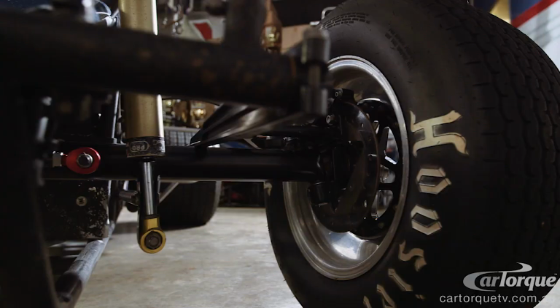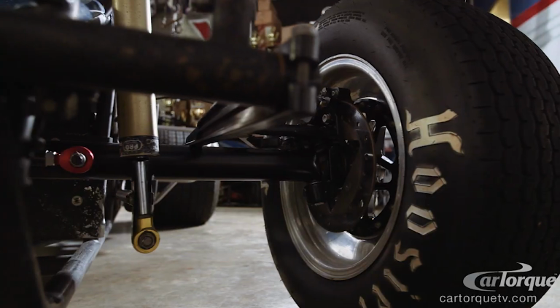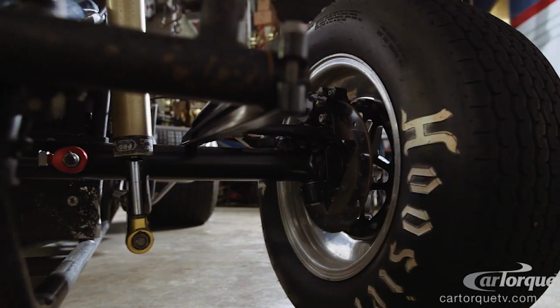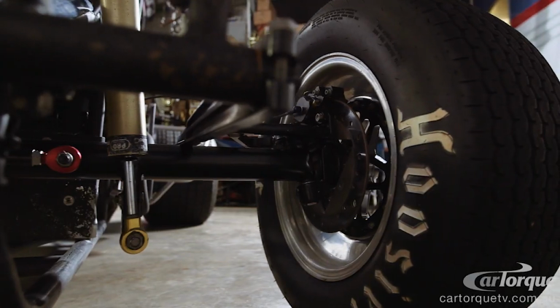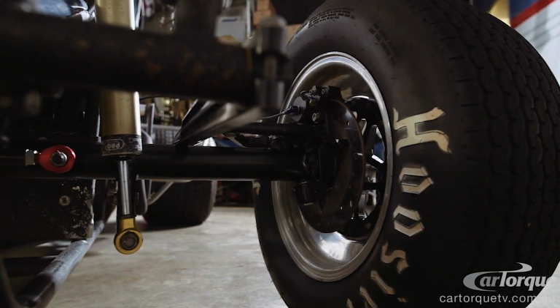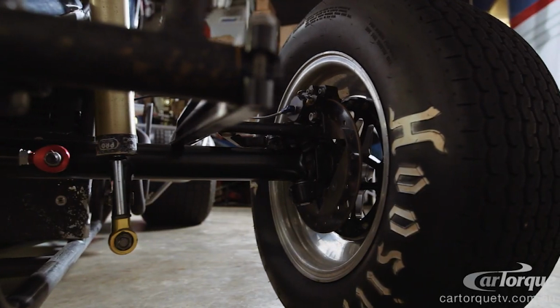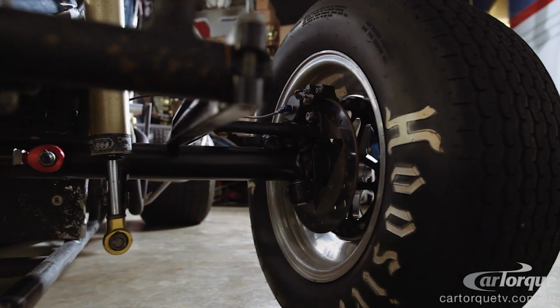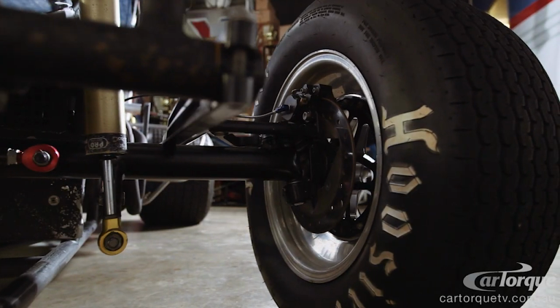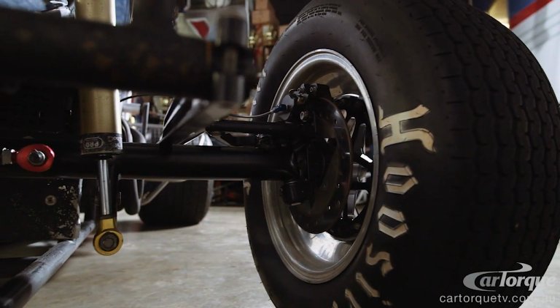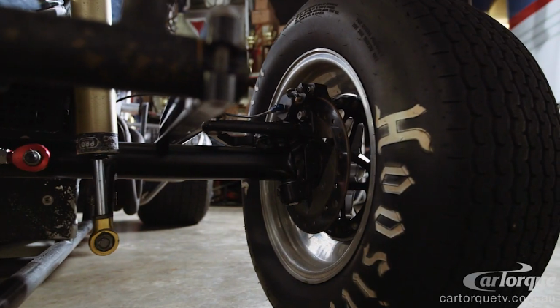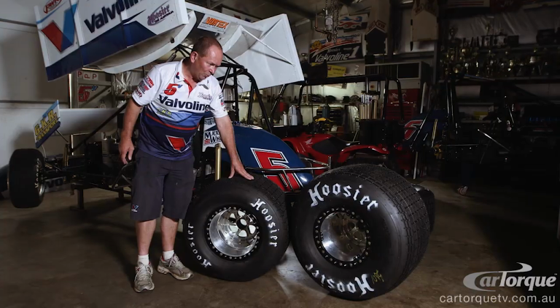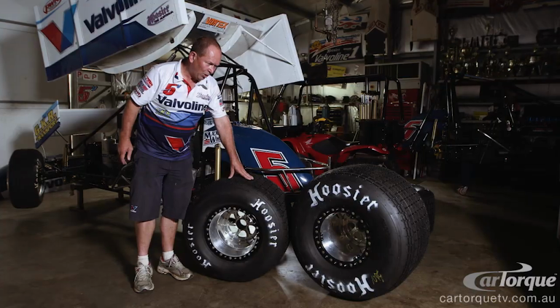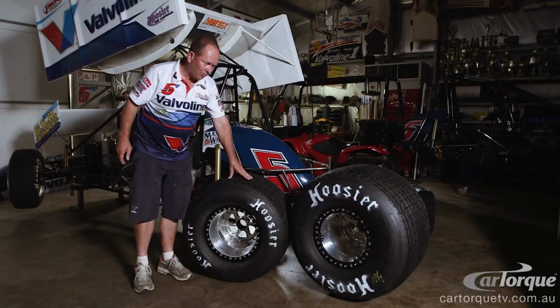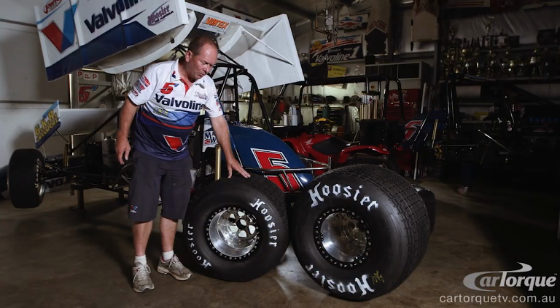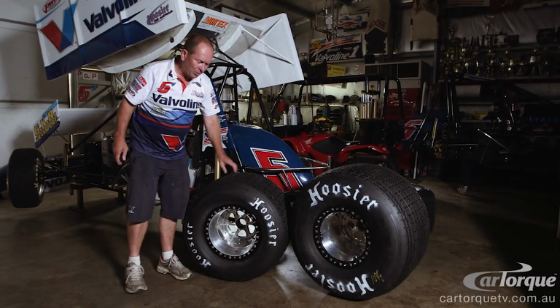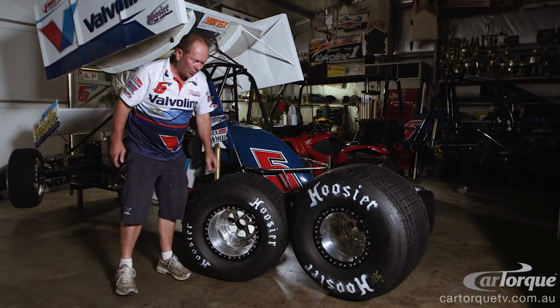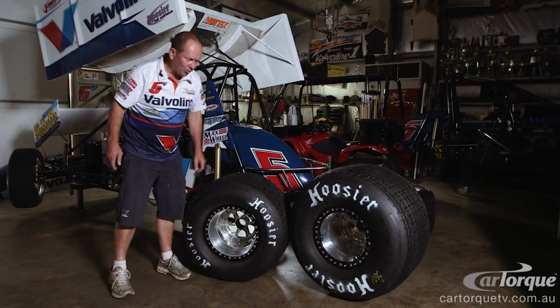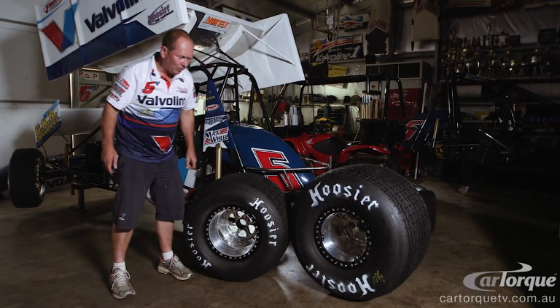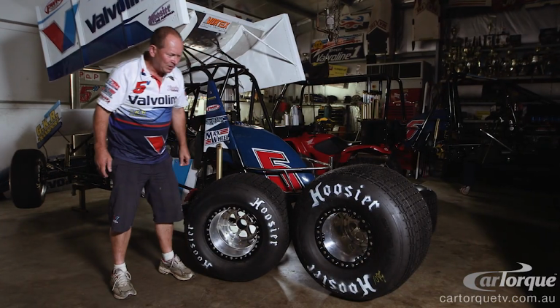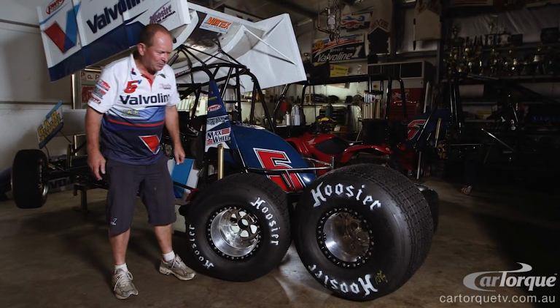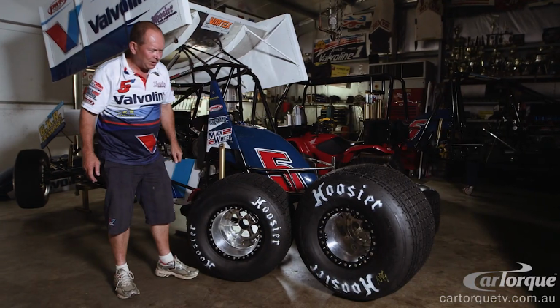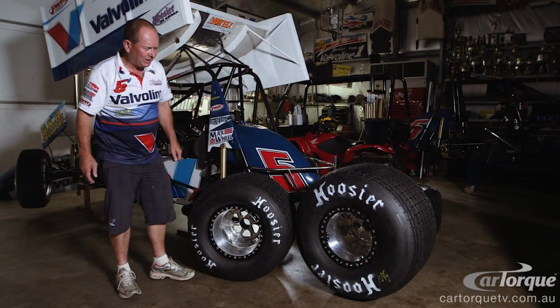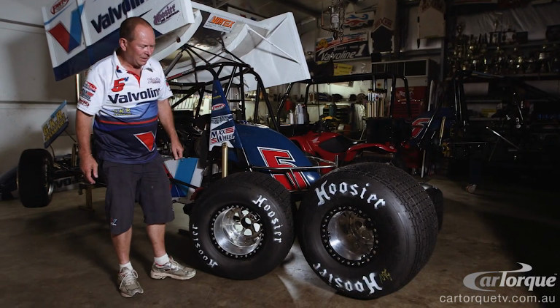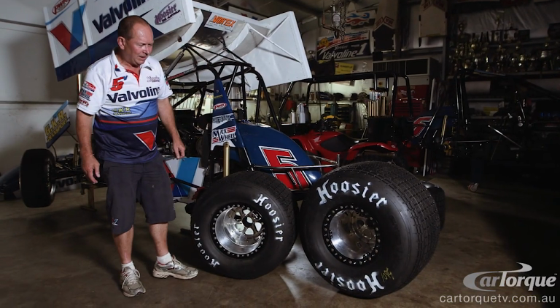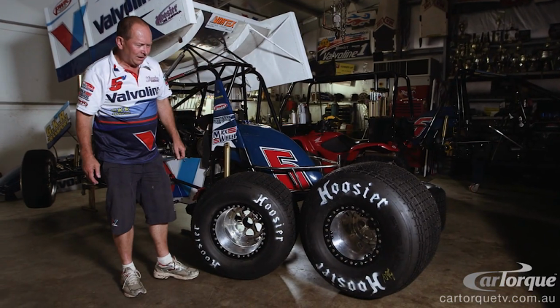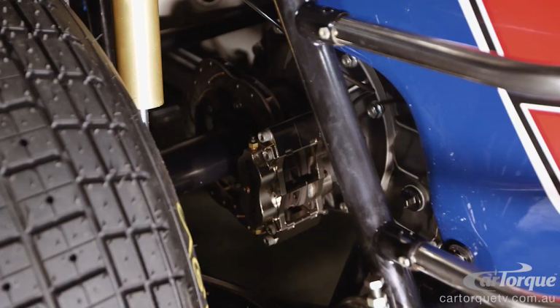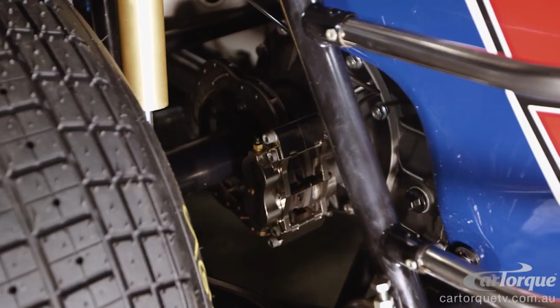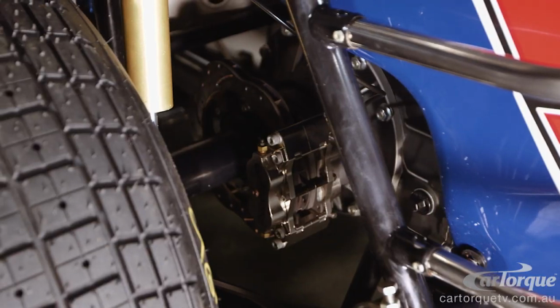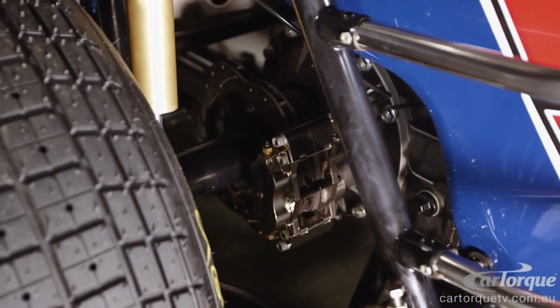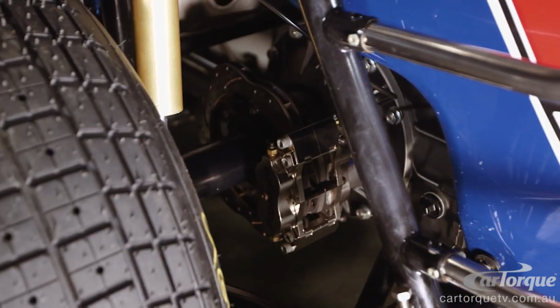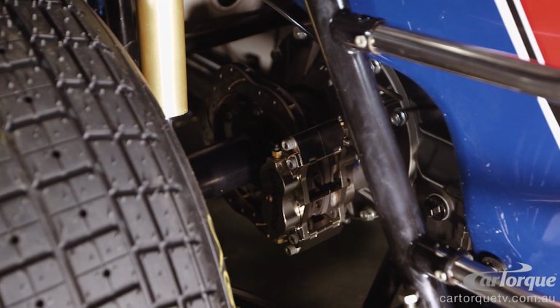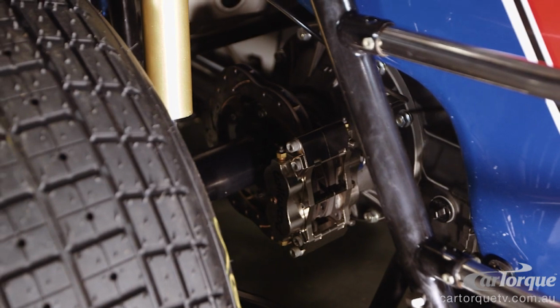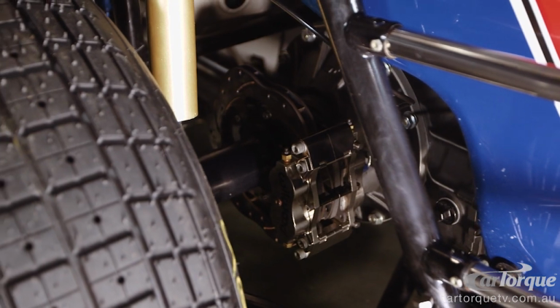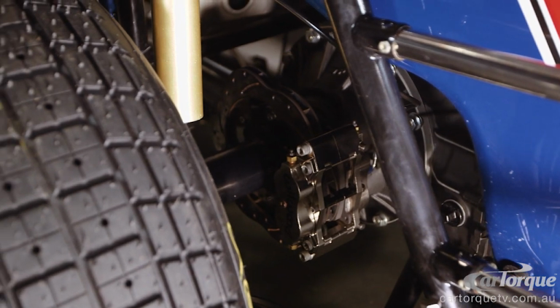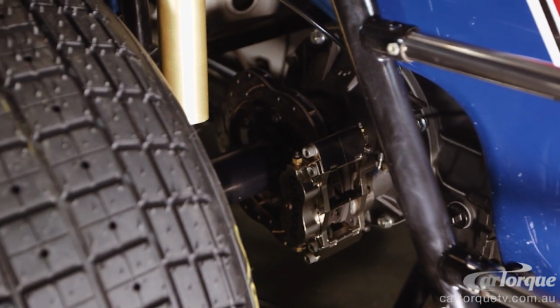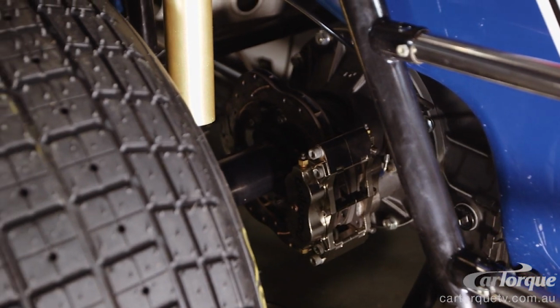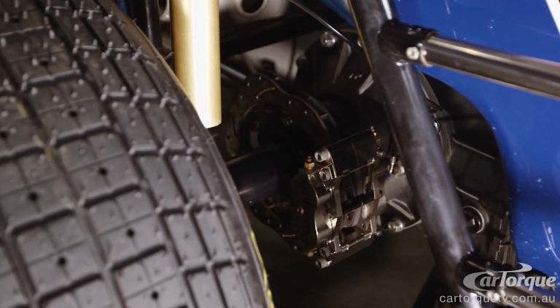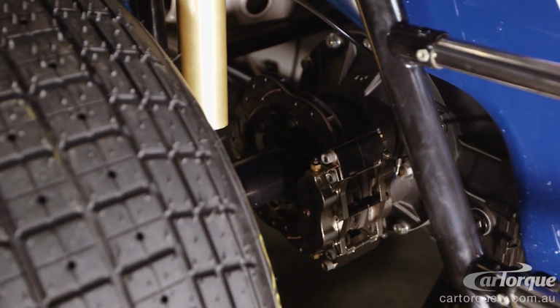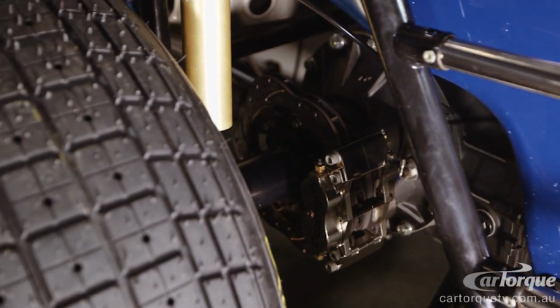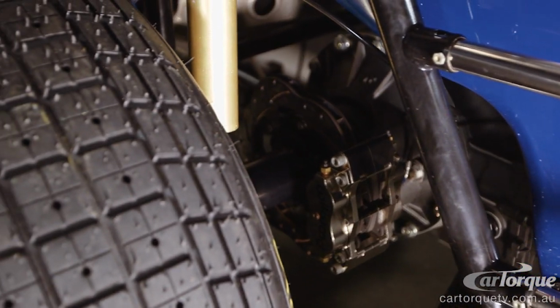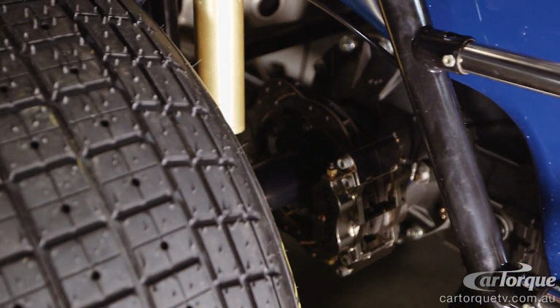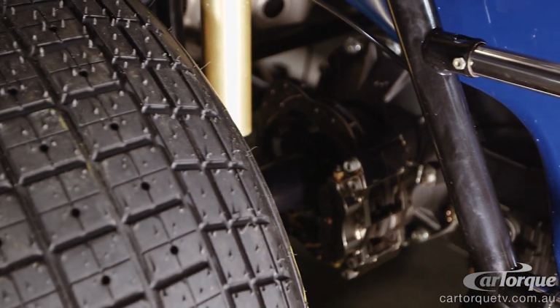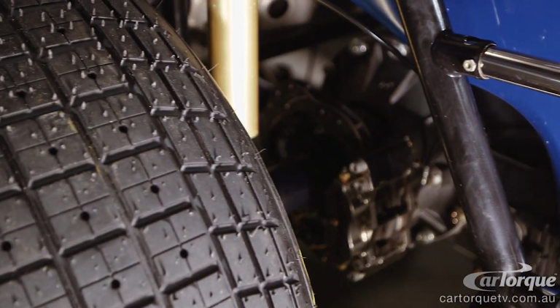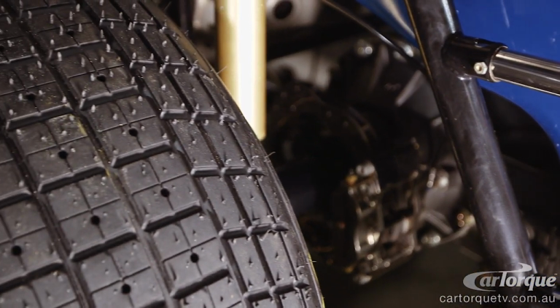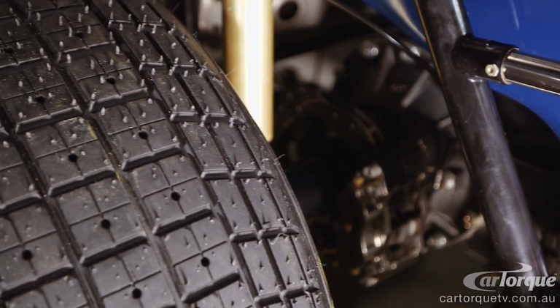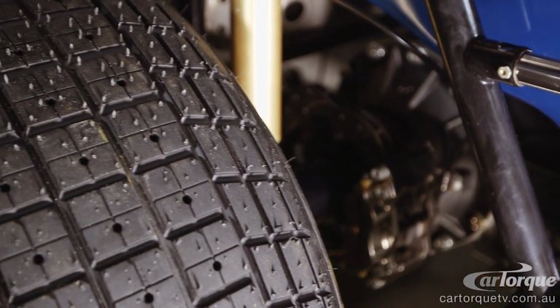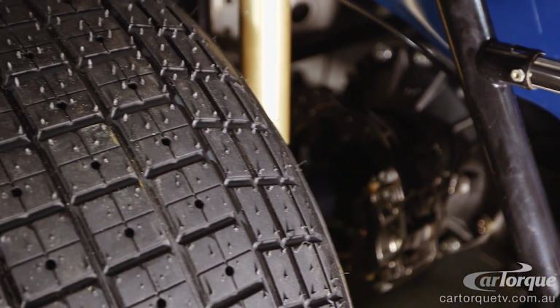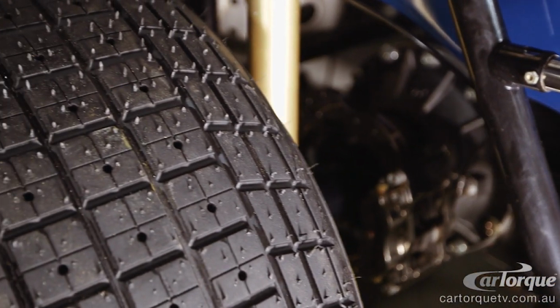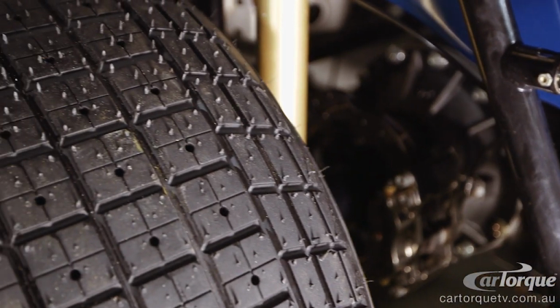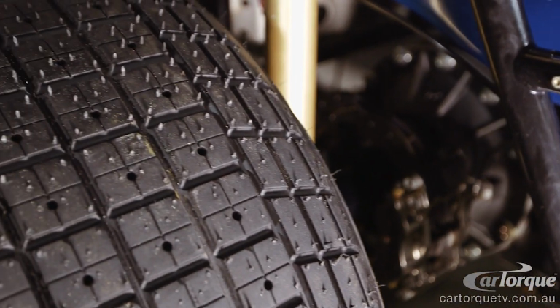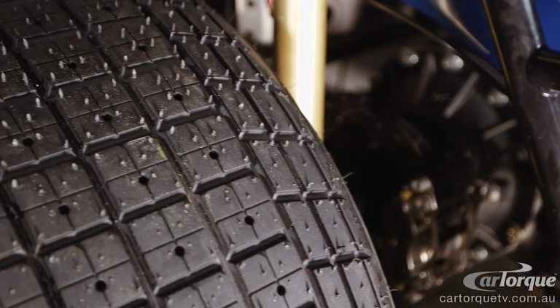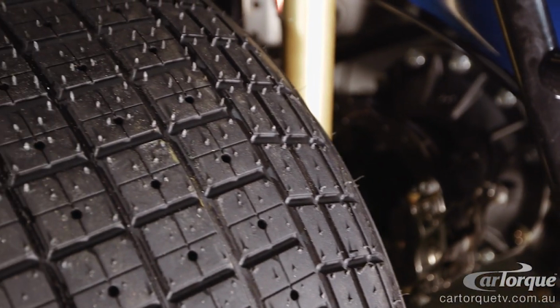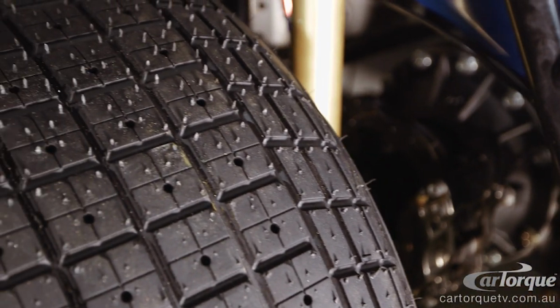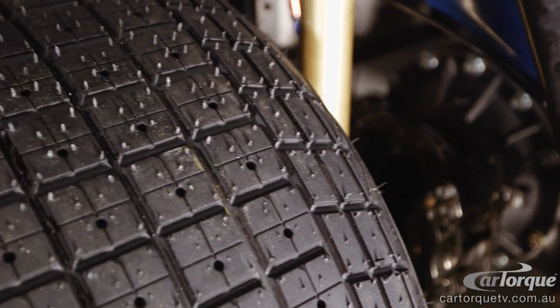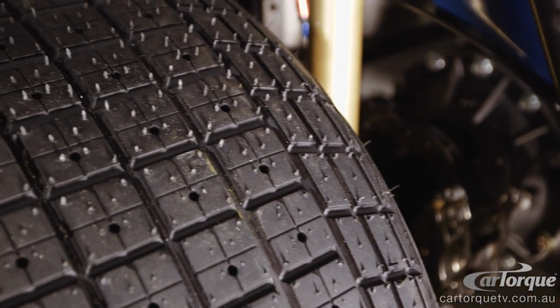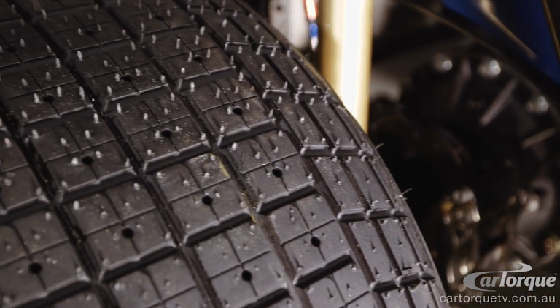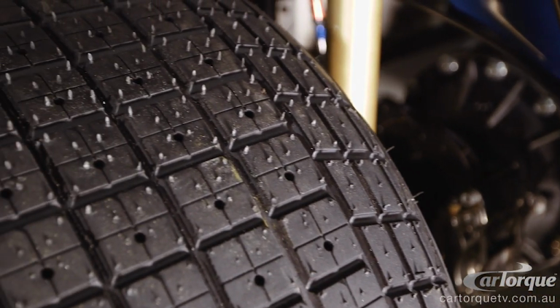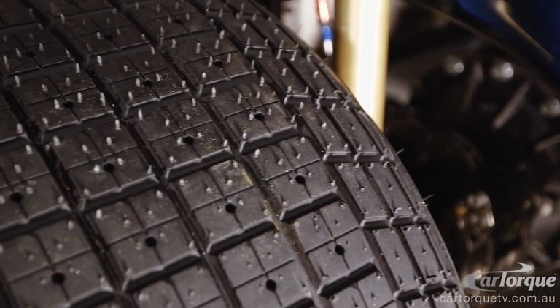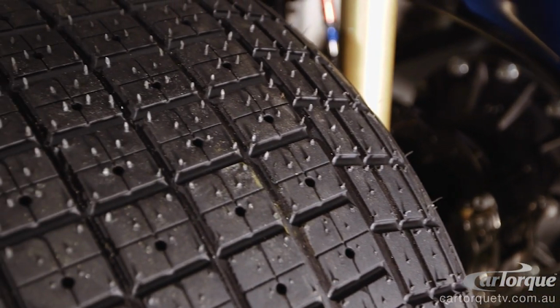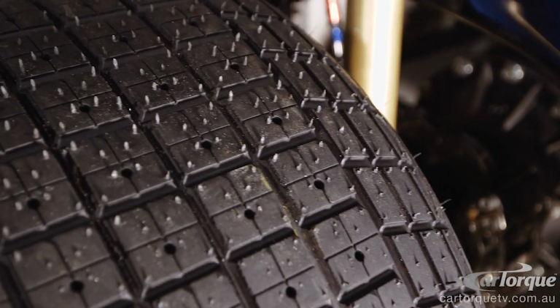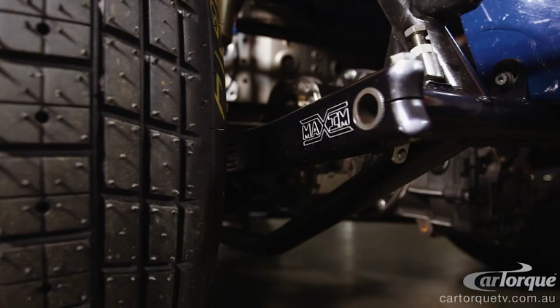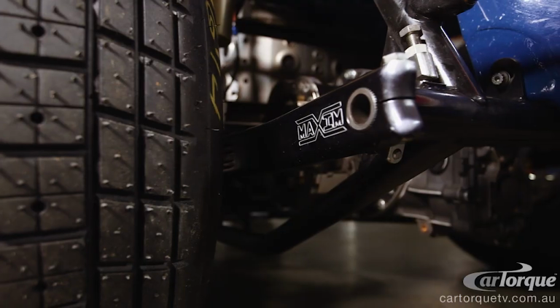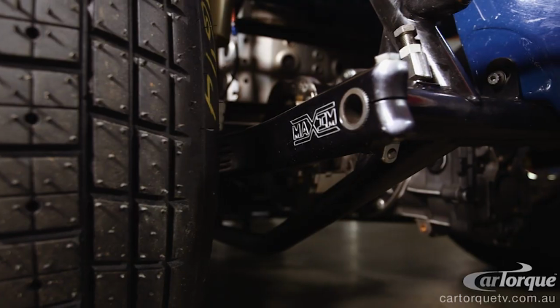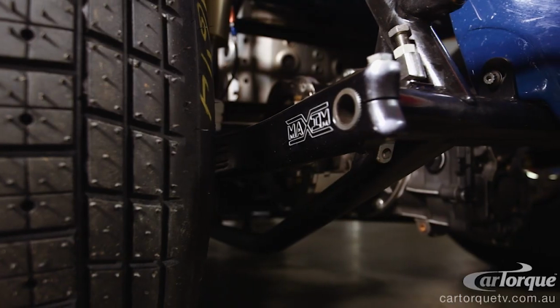We generally go through a right rear tyre per race meeting. If the track's bad, you could use up to 10 or 12 tyres in a day.